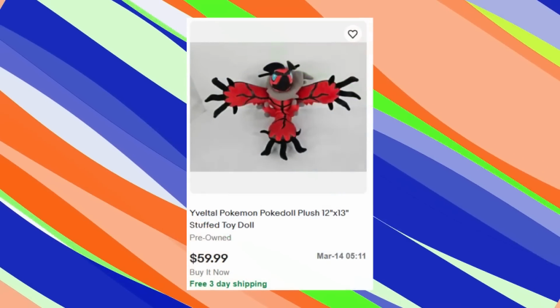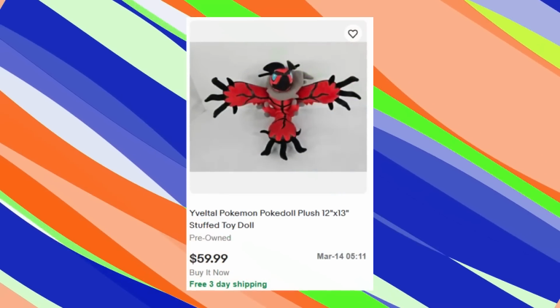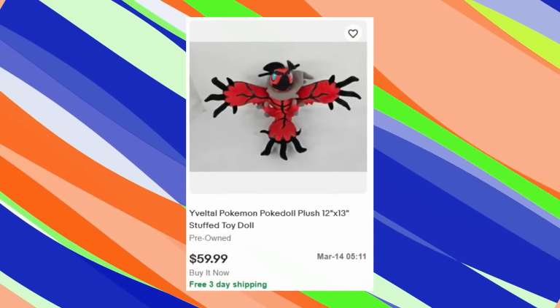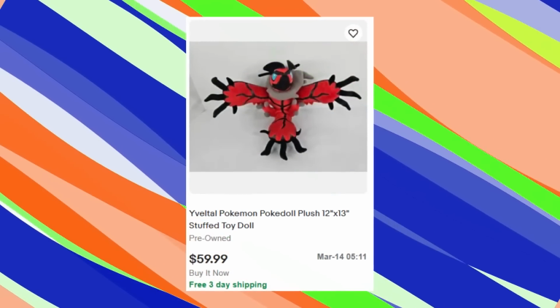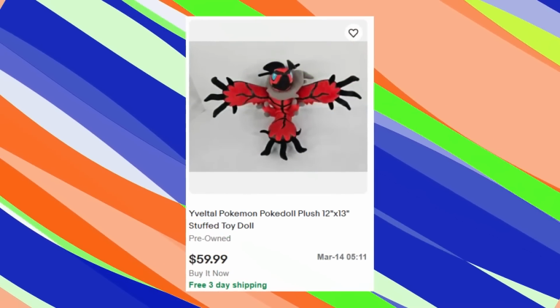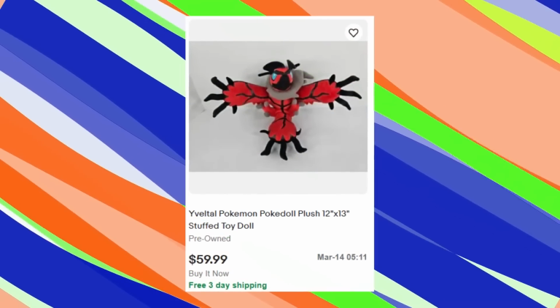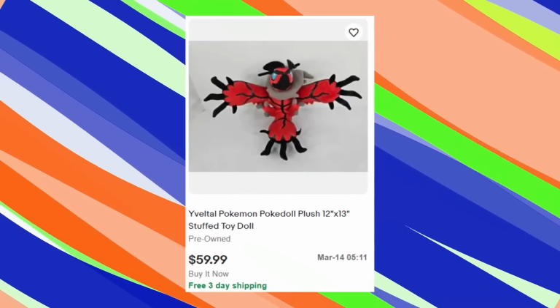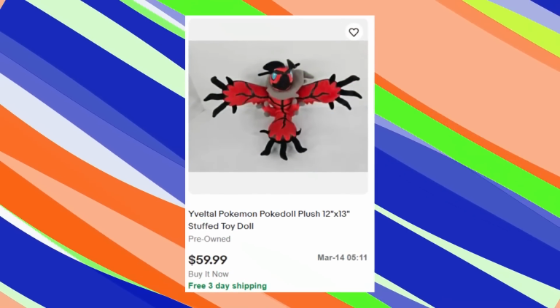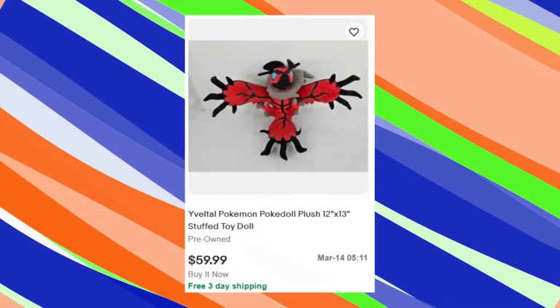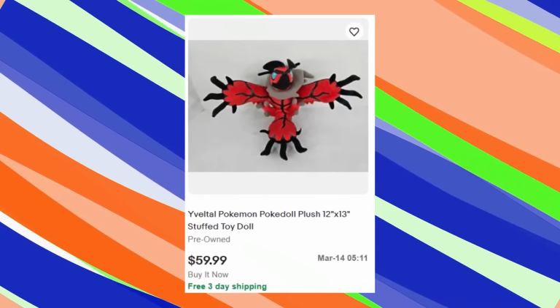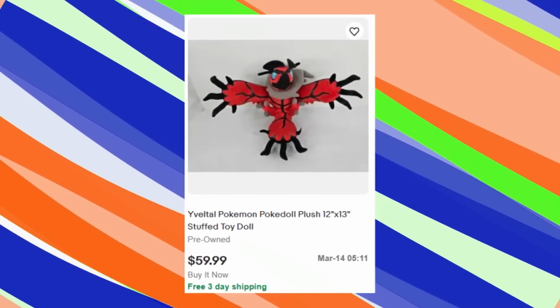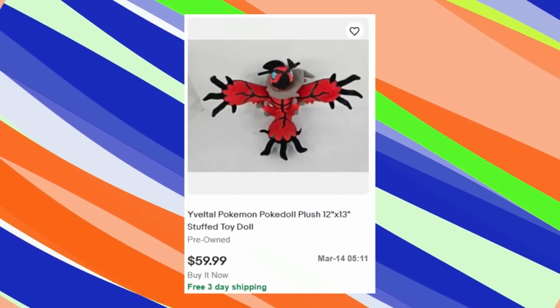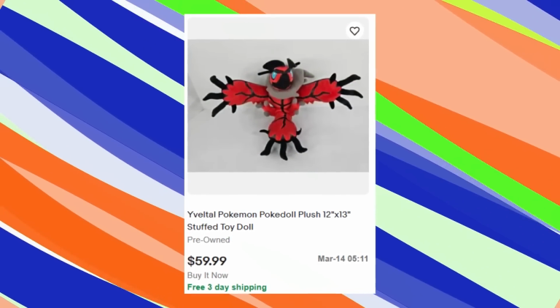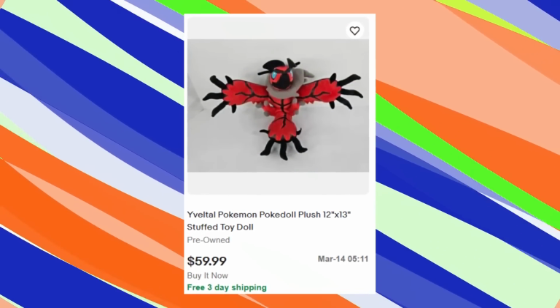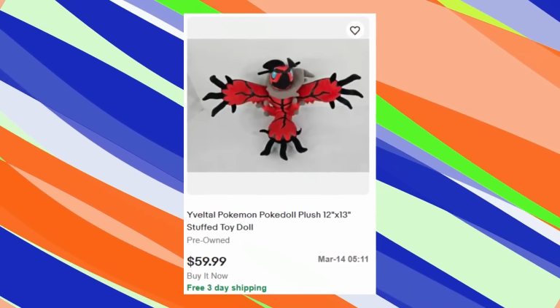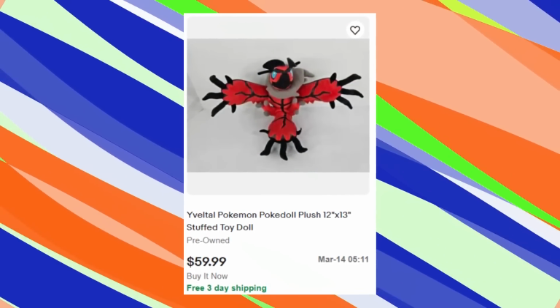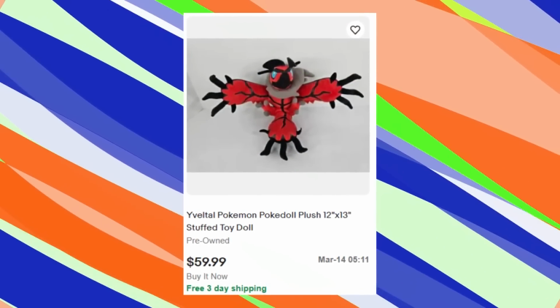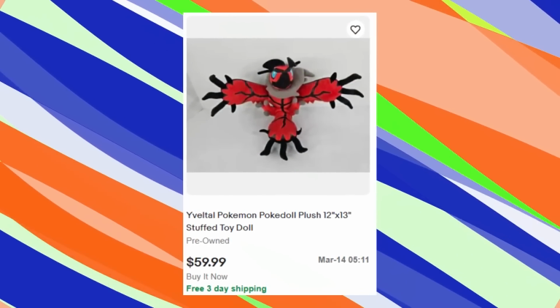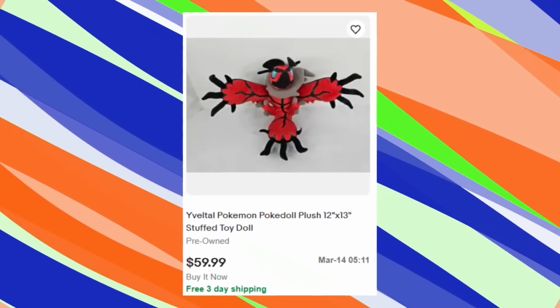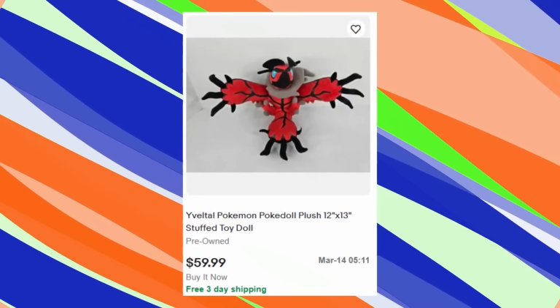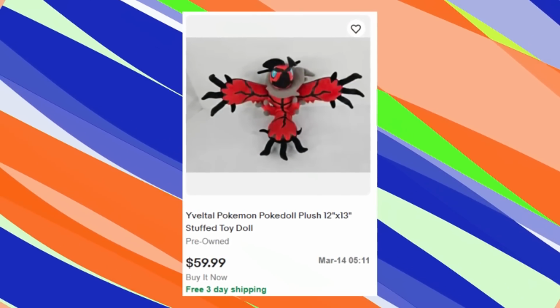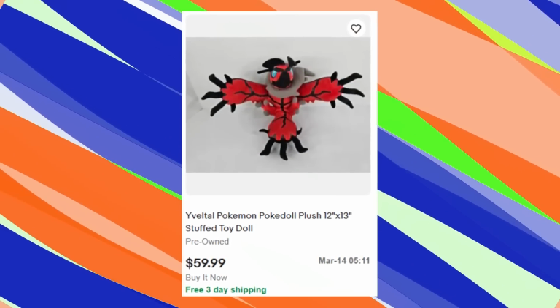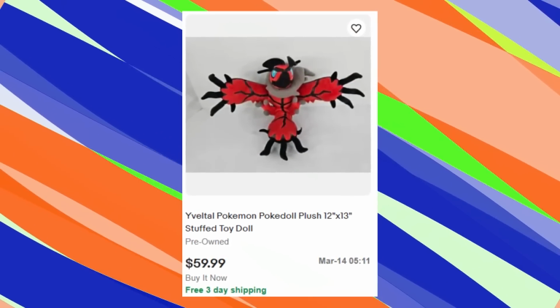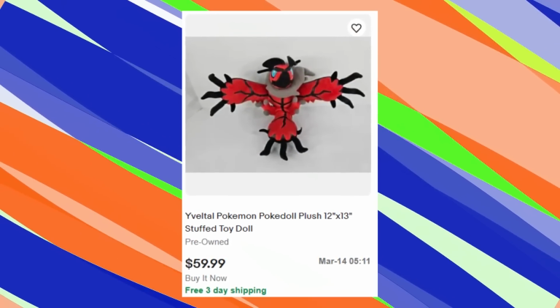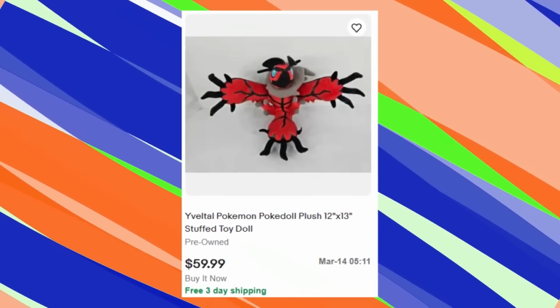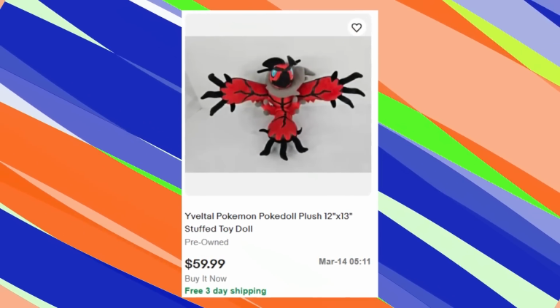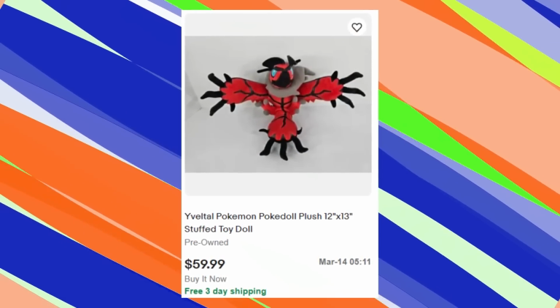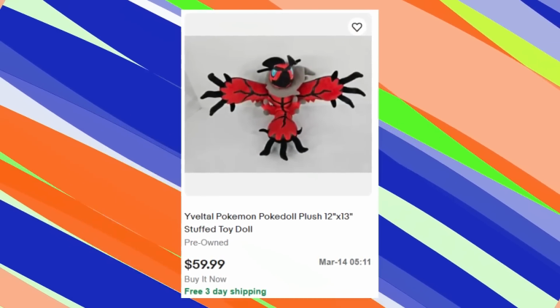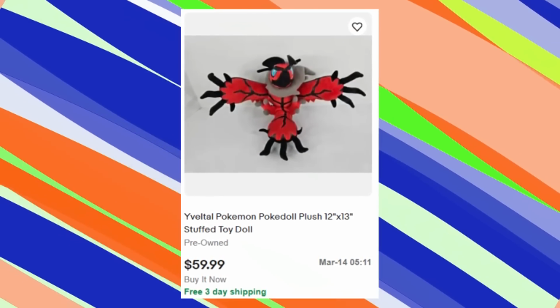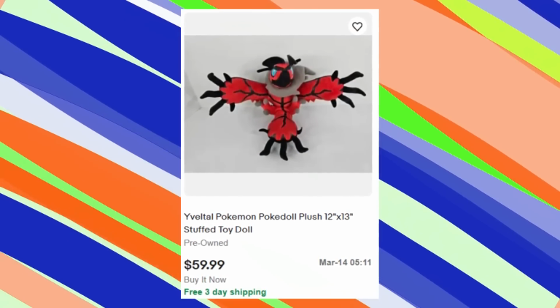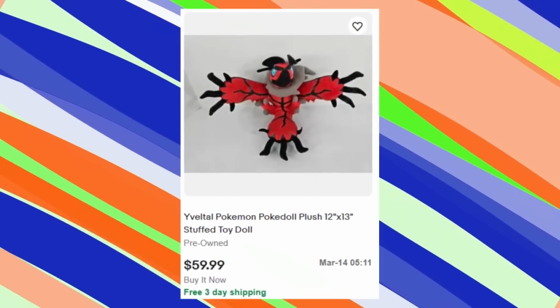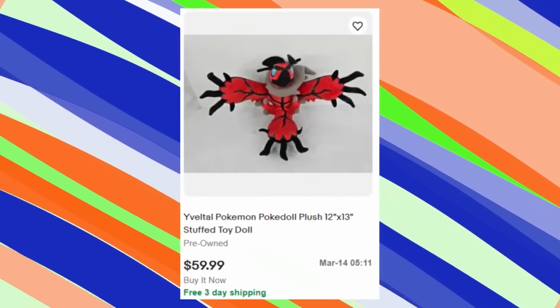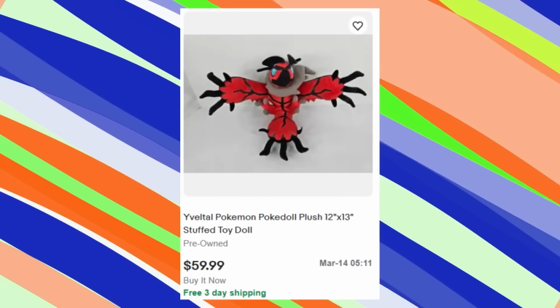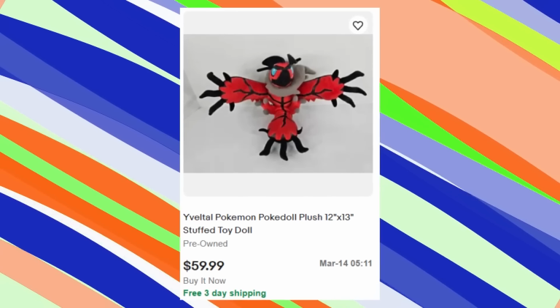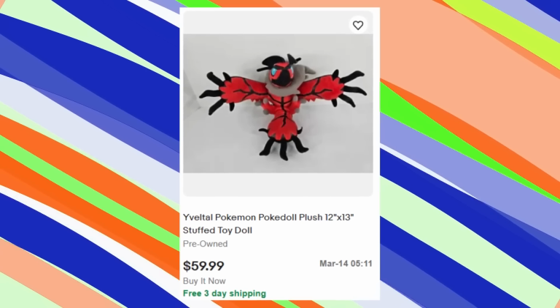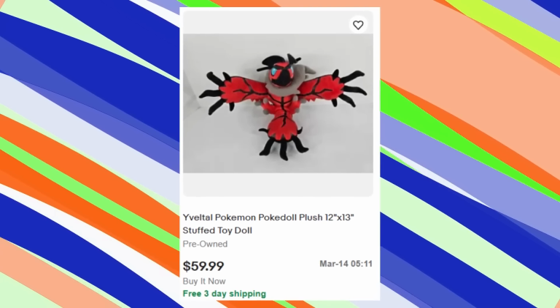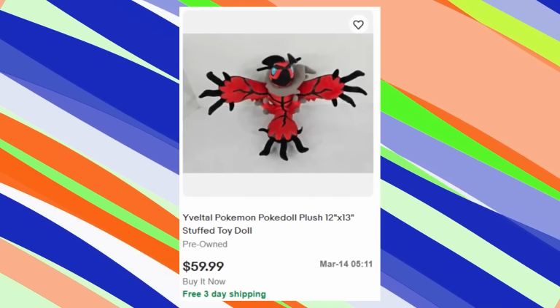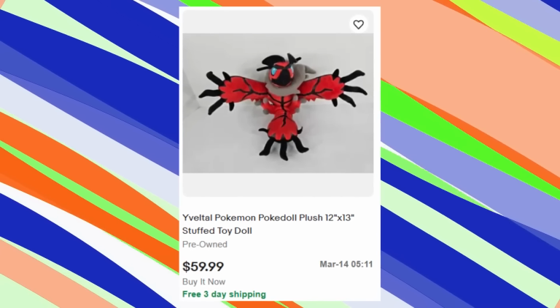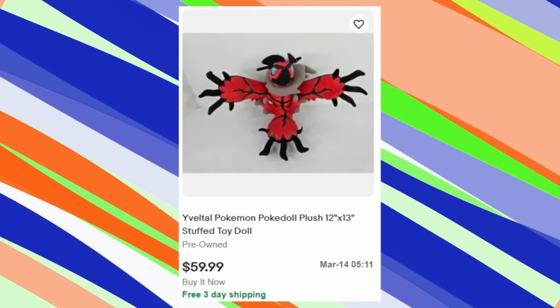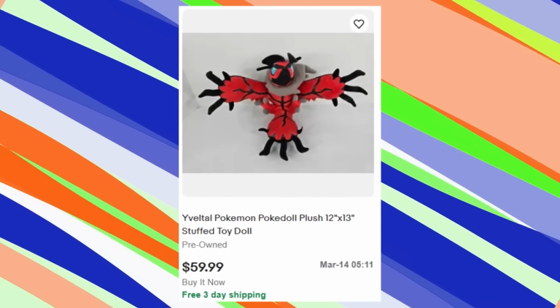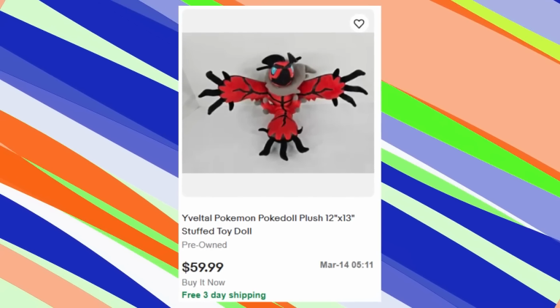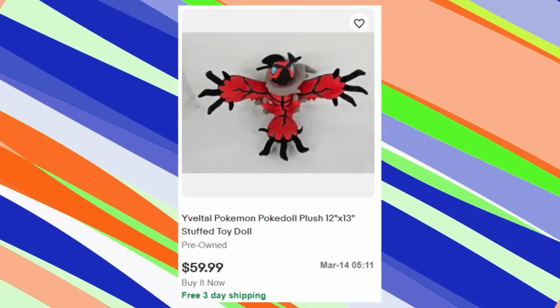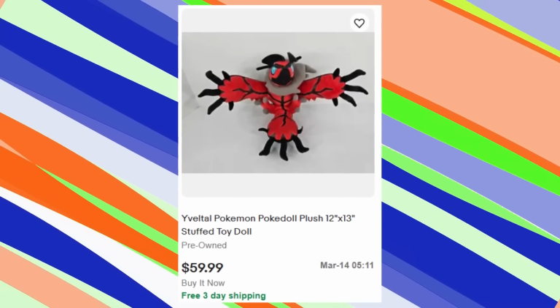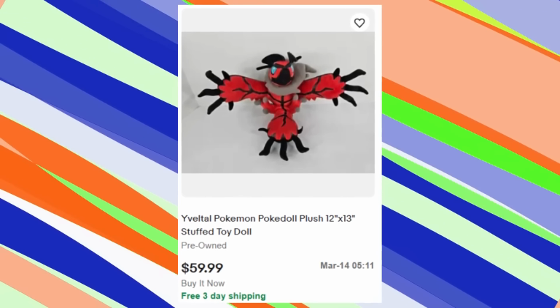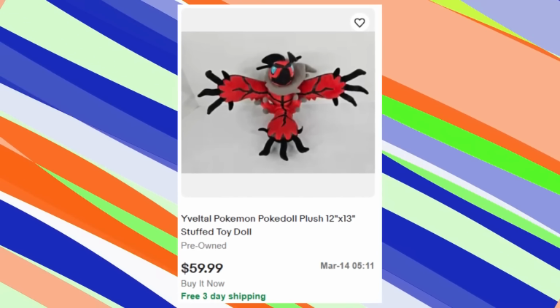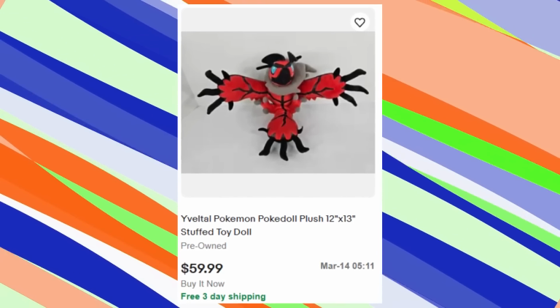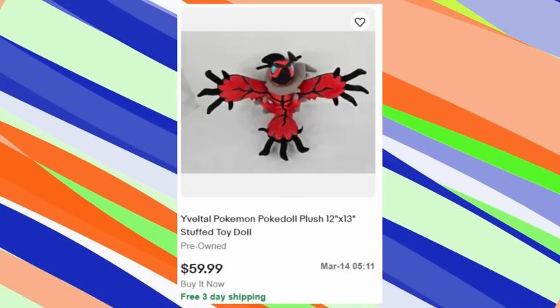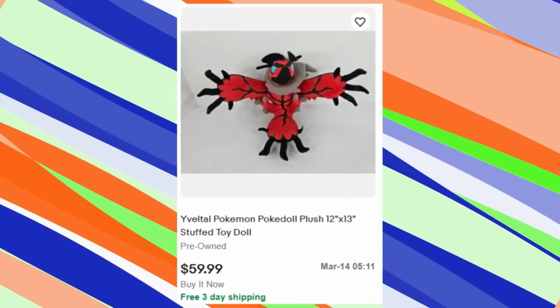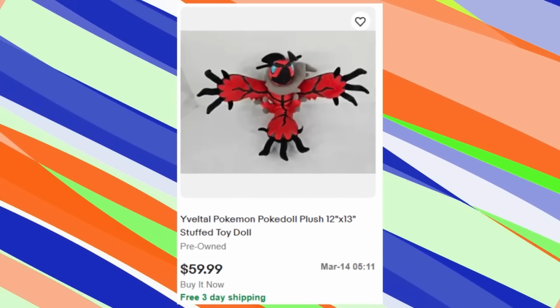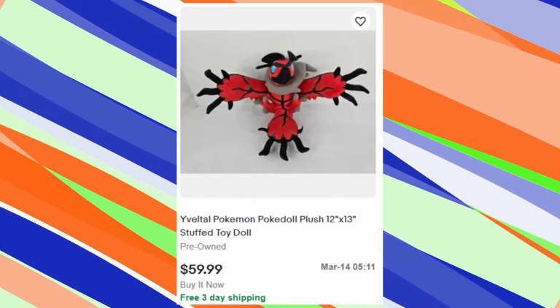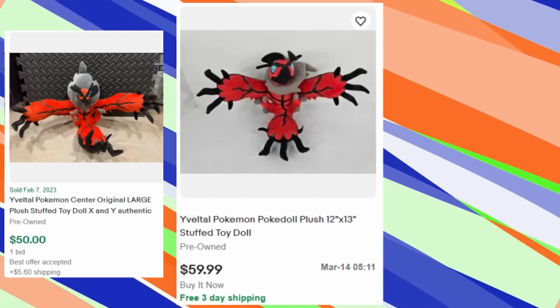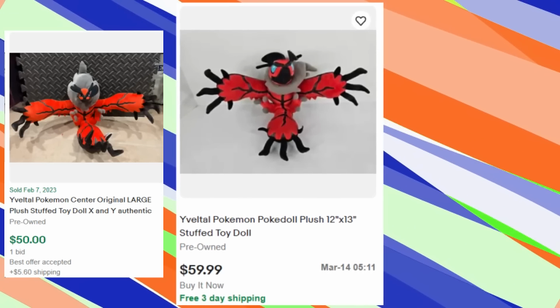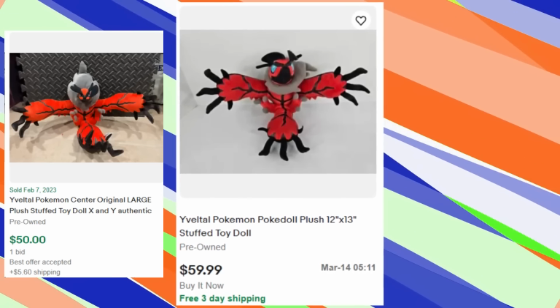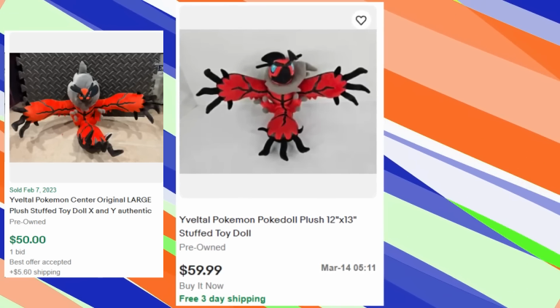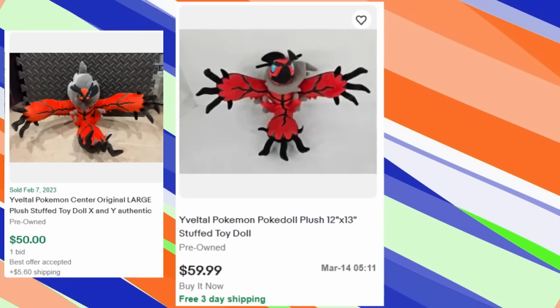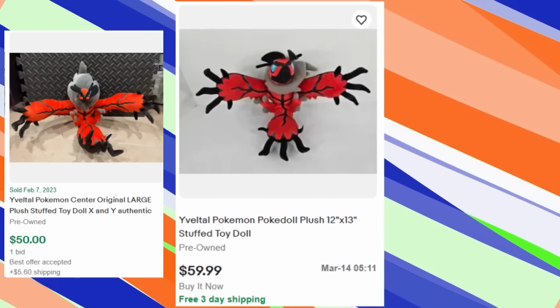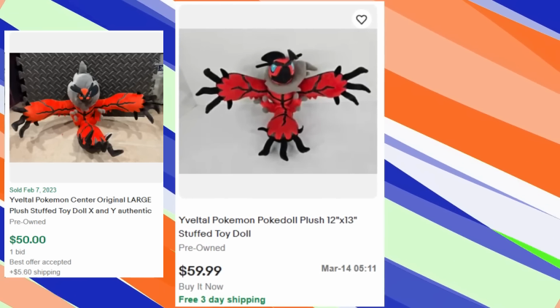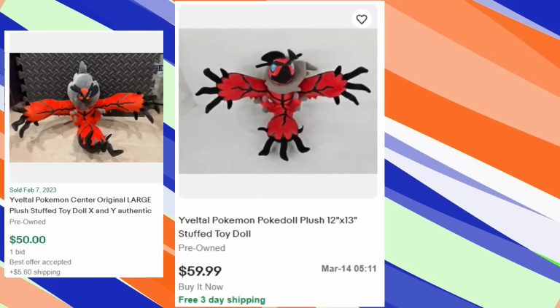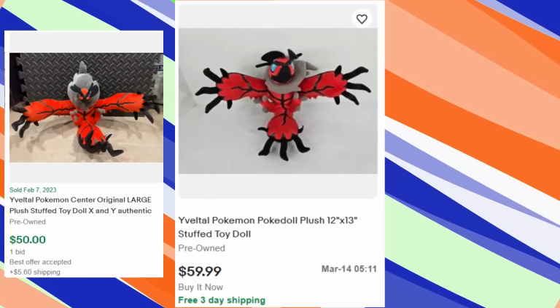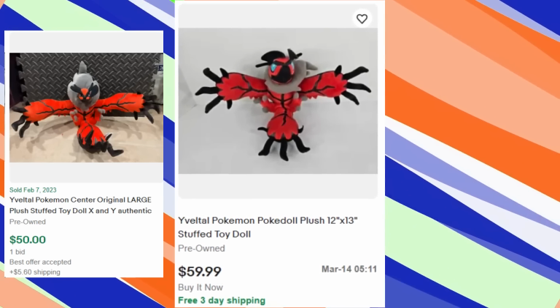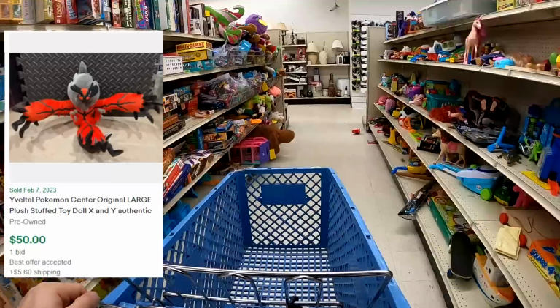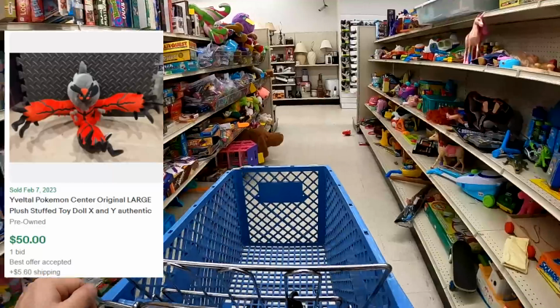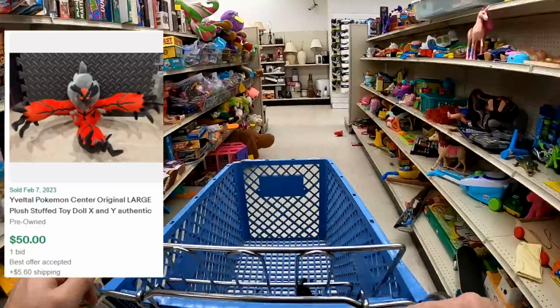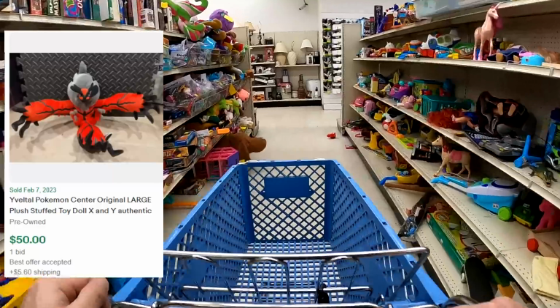I also did pick up this Pokemon Plush here, and we have it listed for $60, which is based off sold comps.